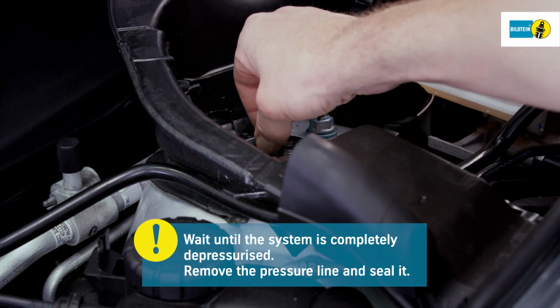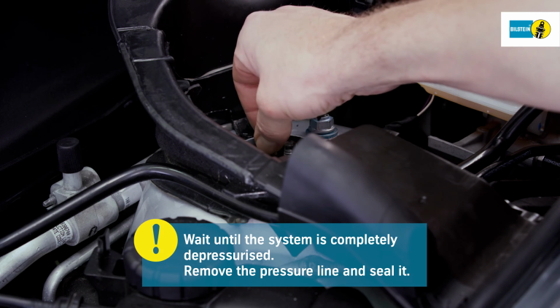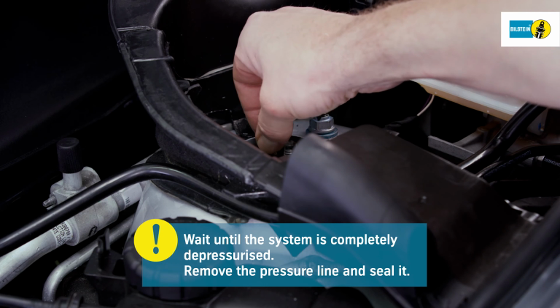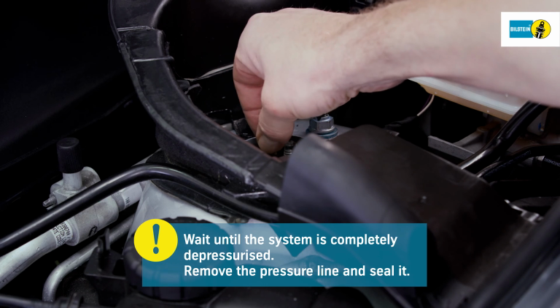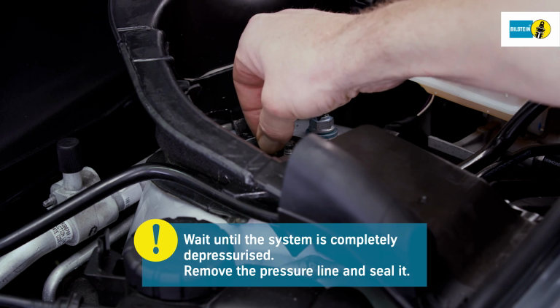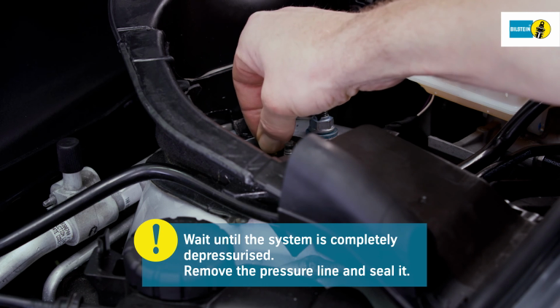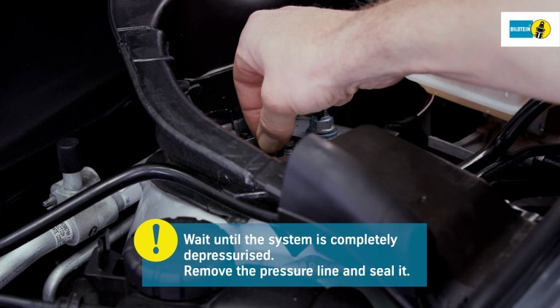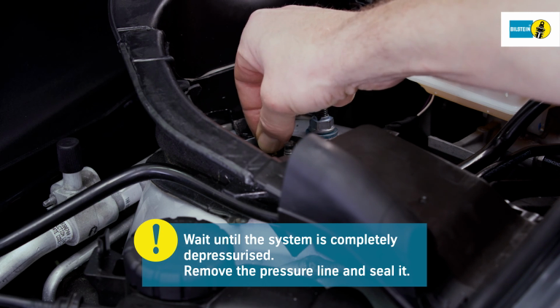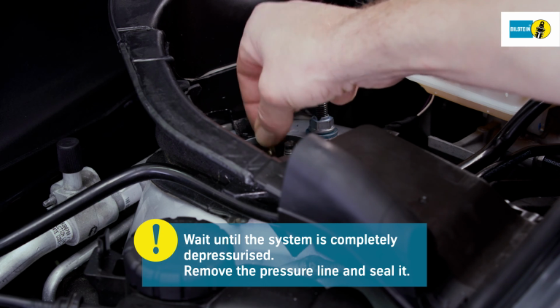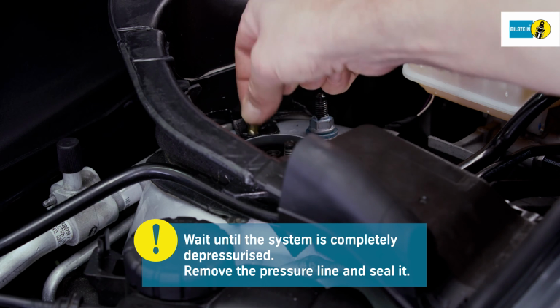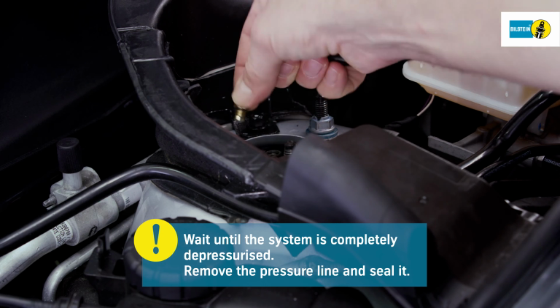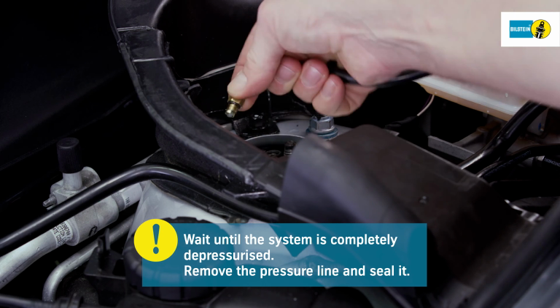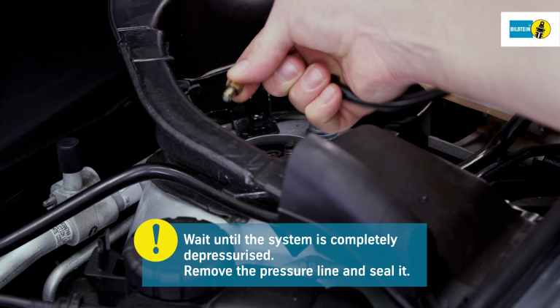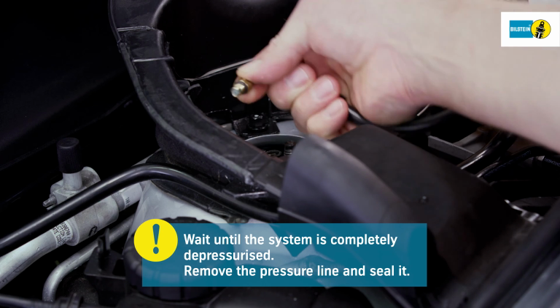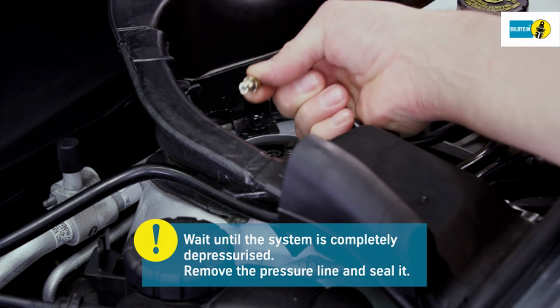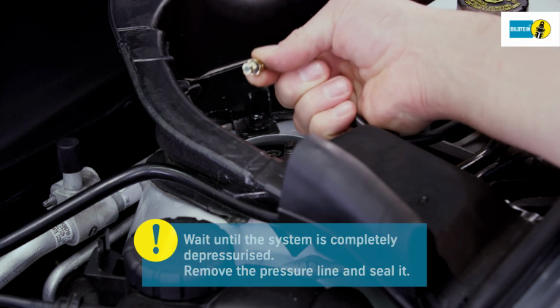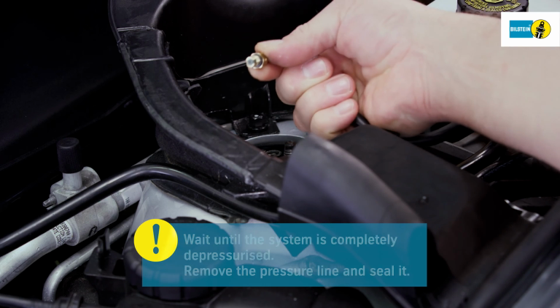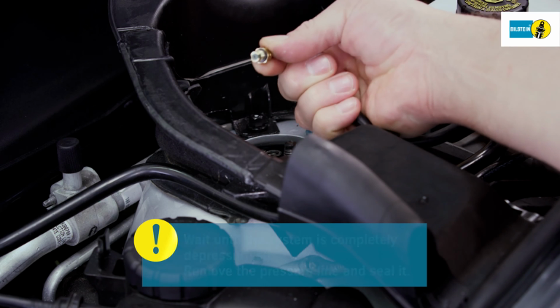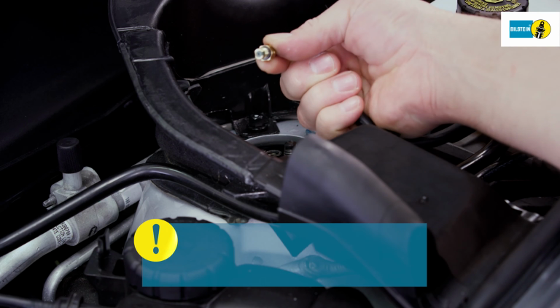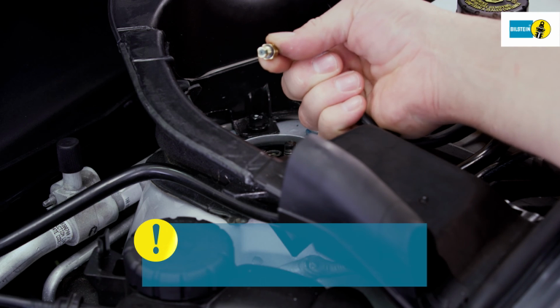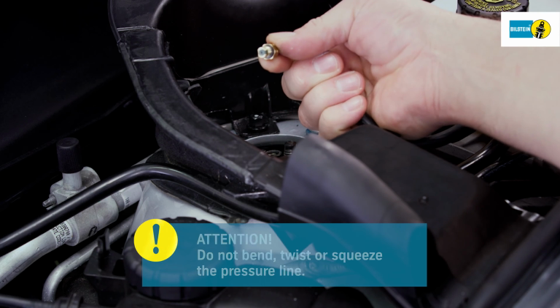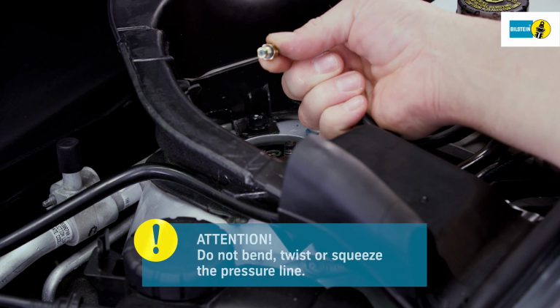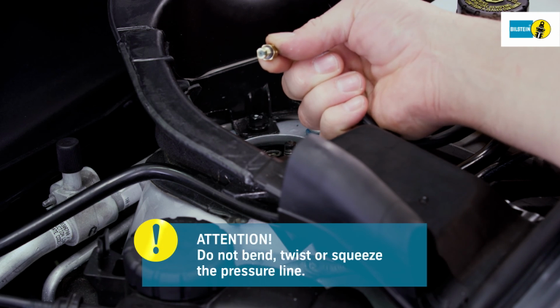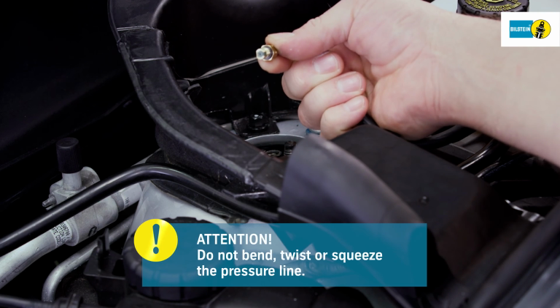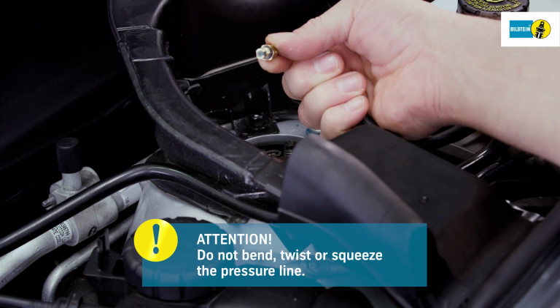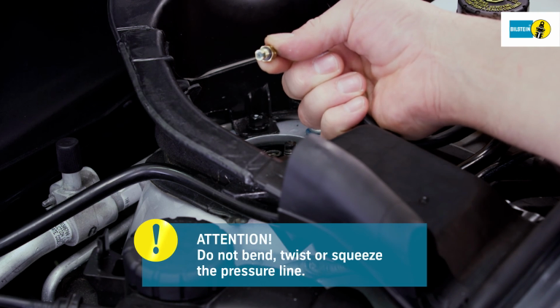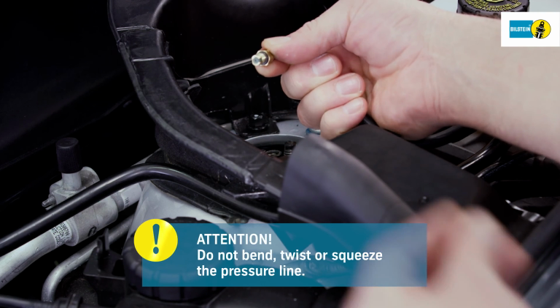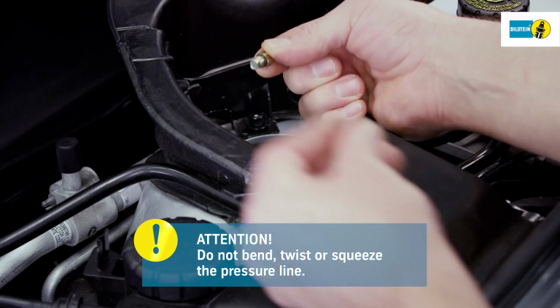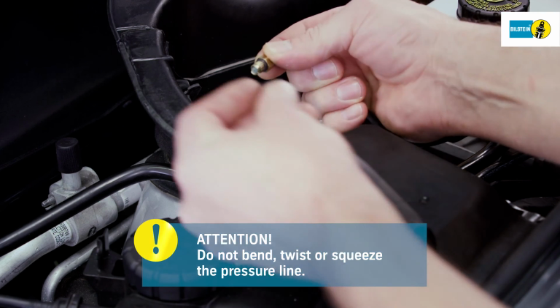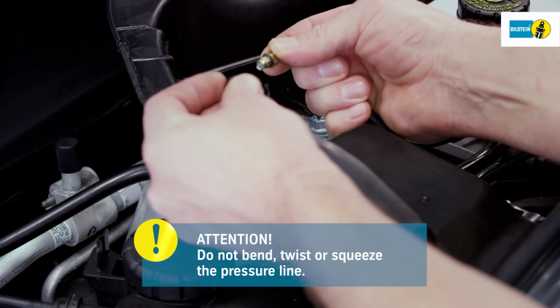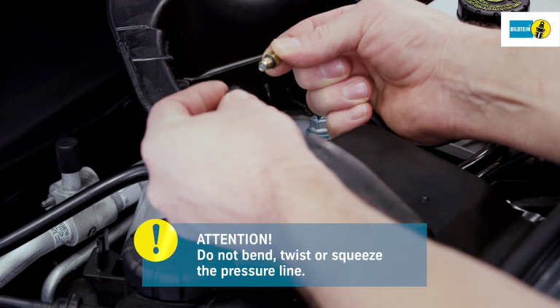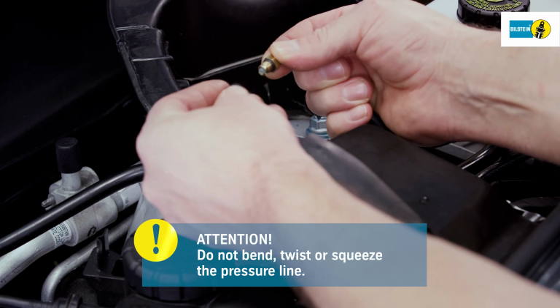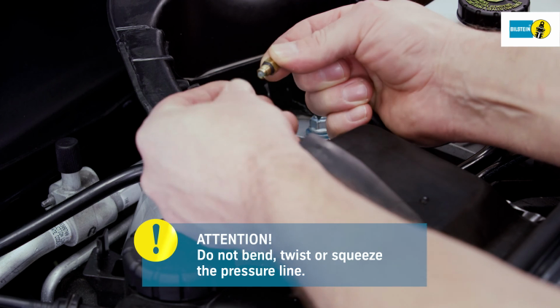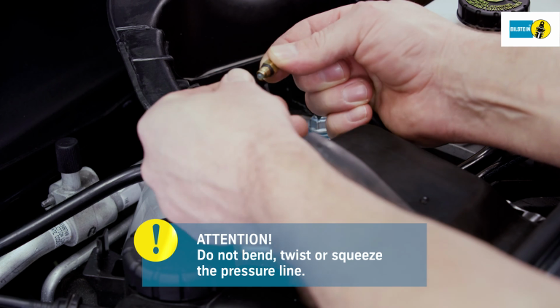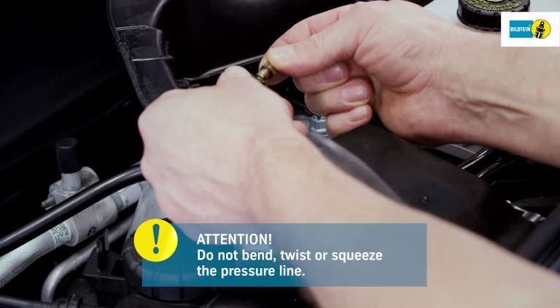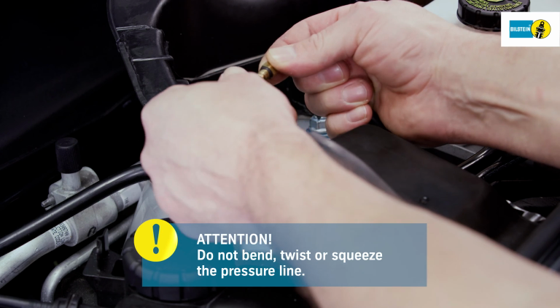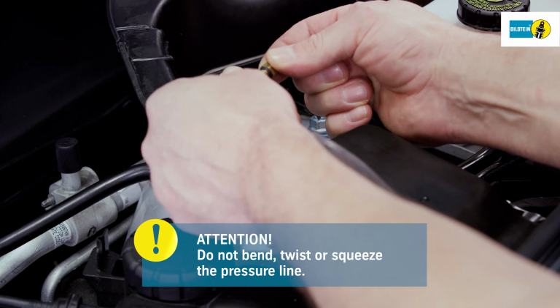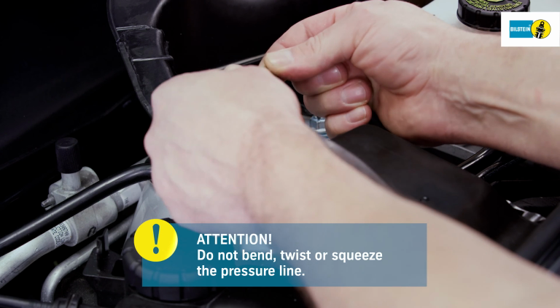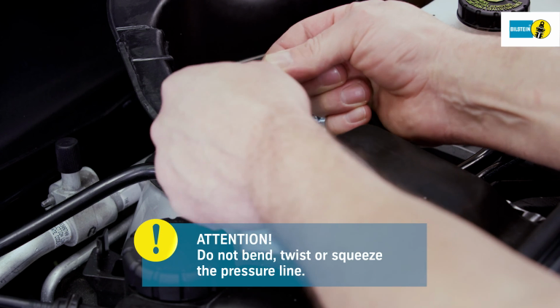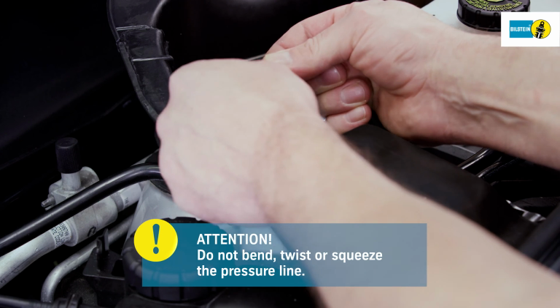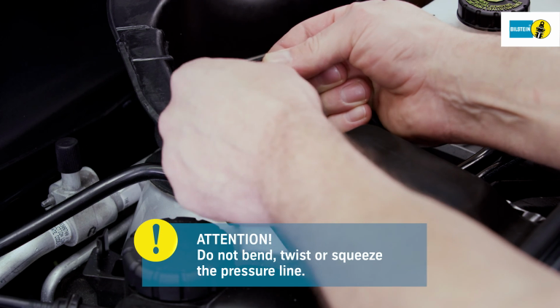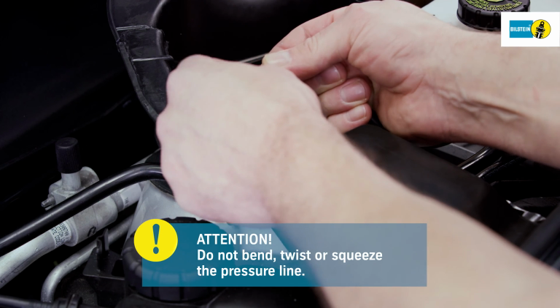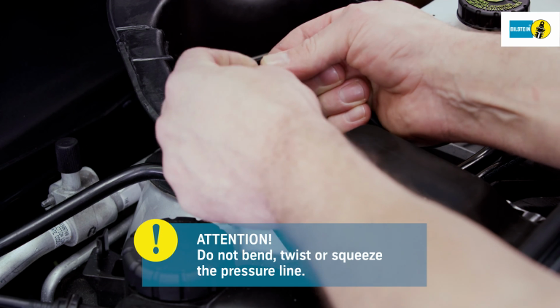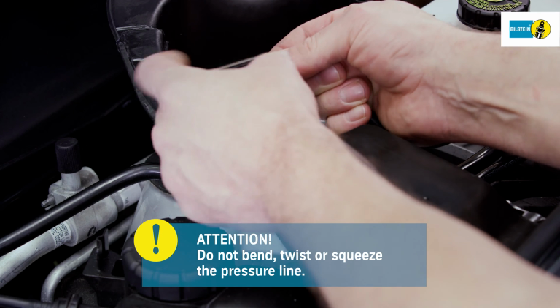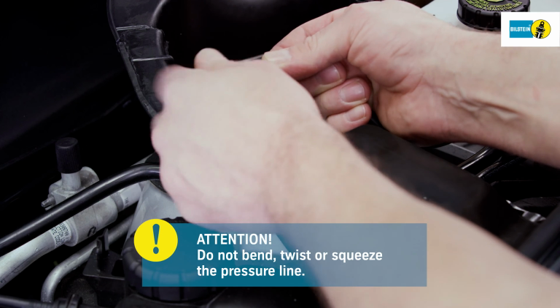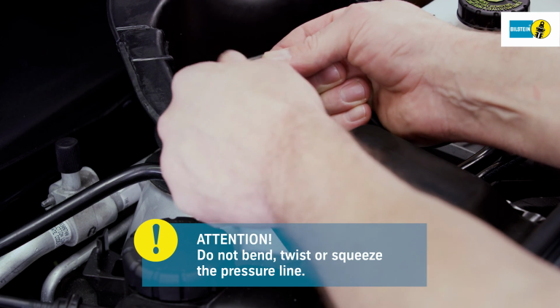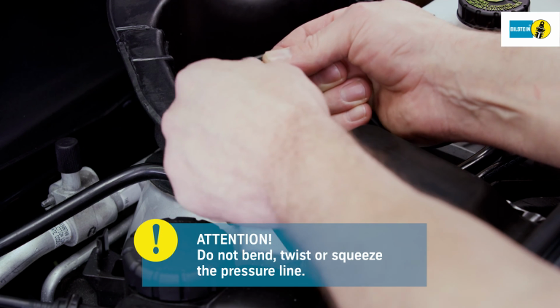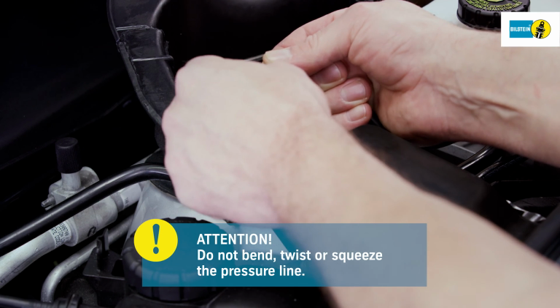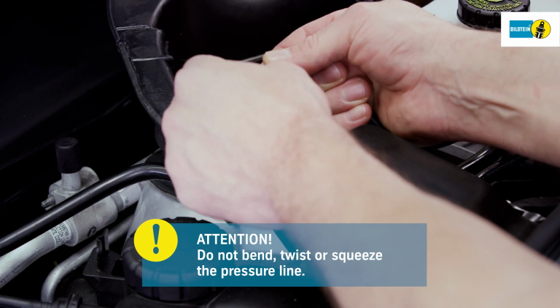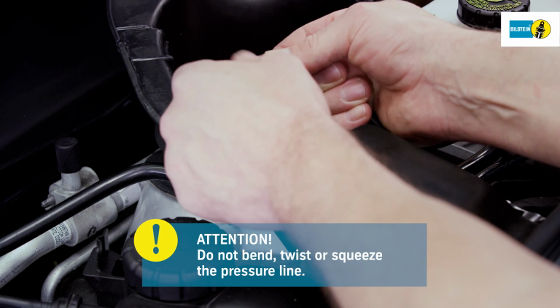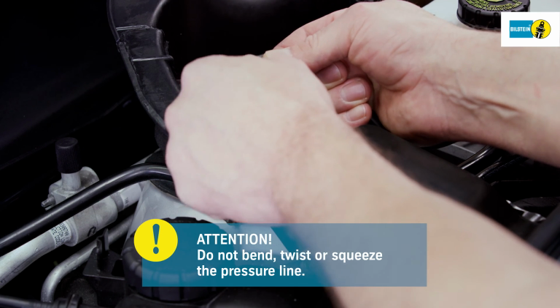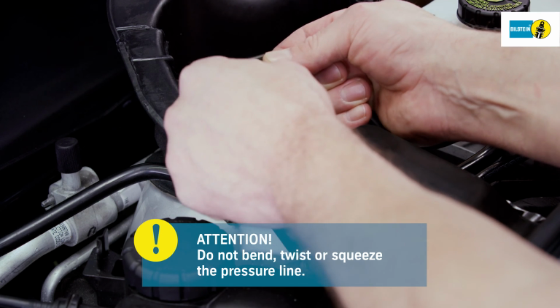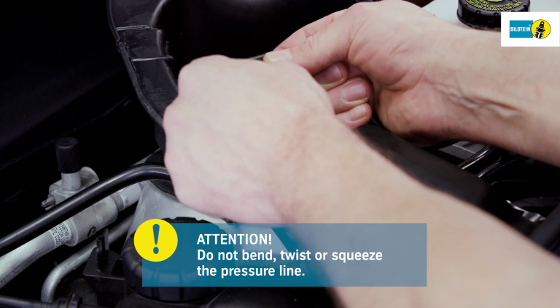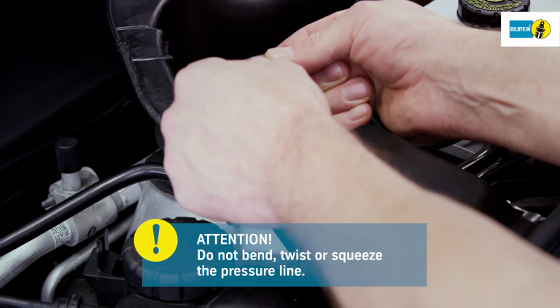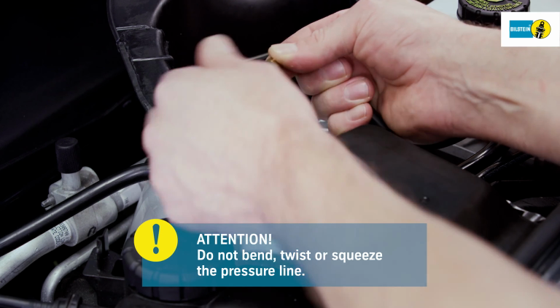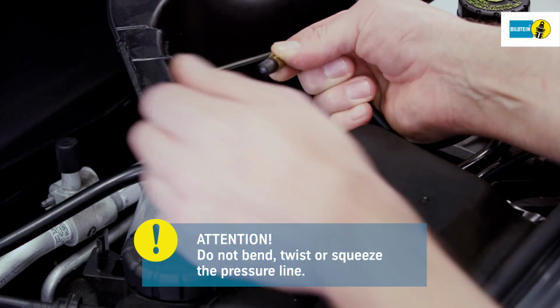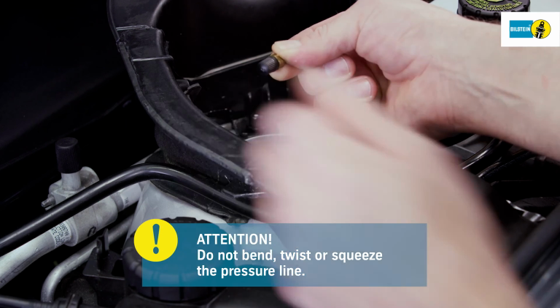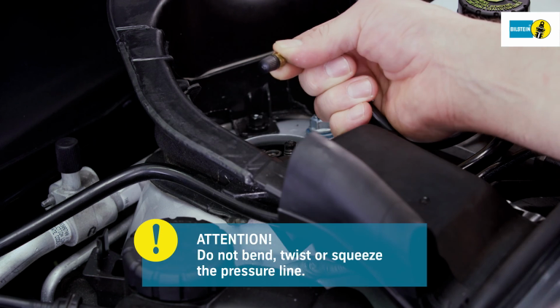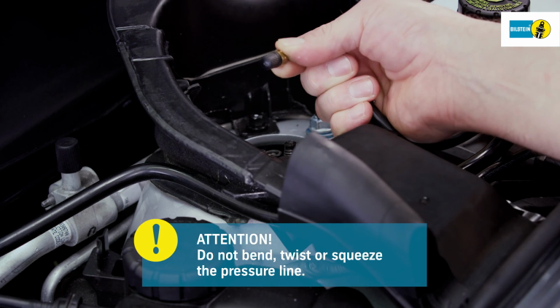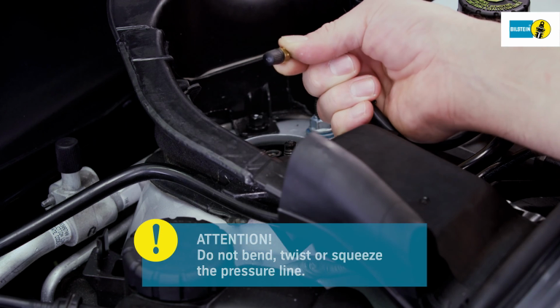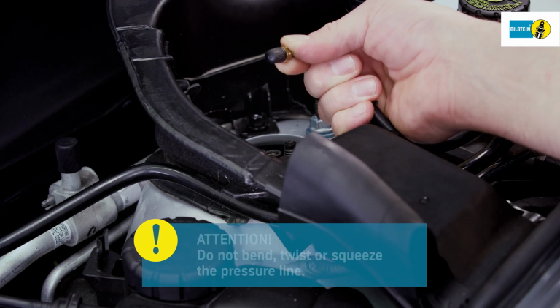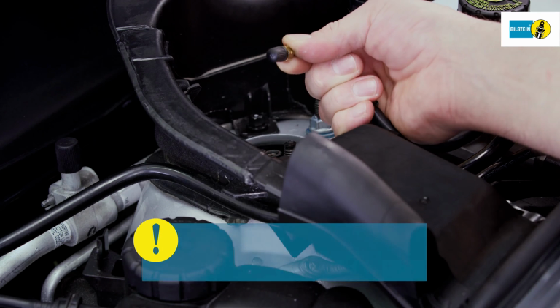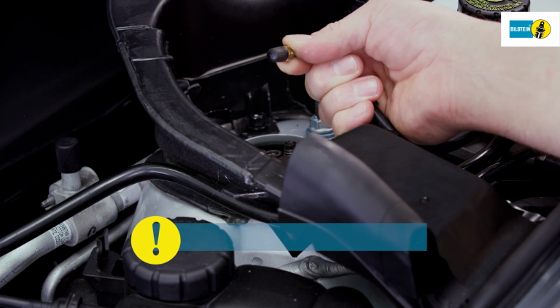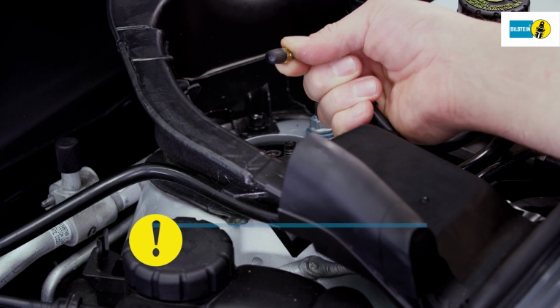Then remove the pressure line fully and seal it. Be sure not to bend, twist, or squeeze the pressure line.